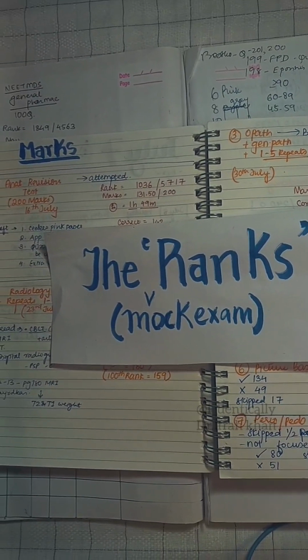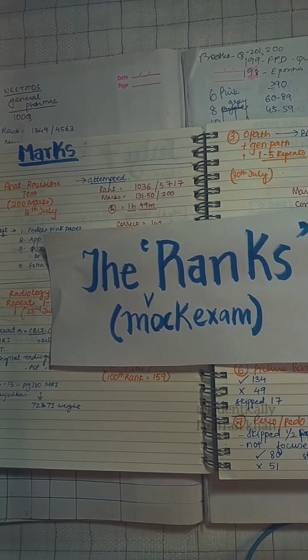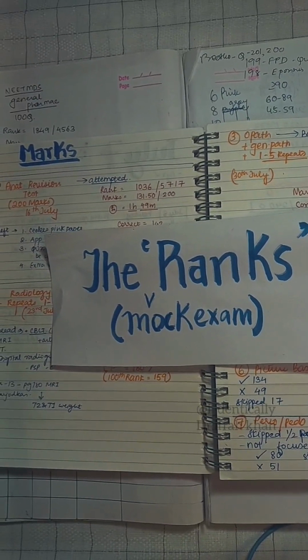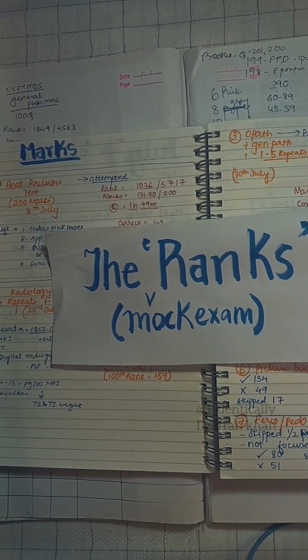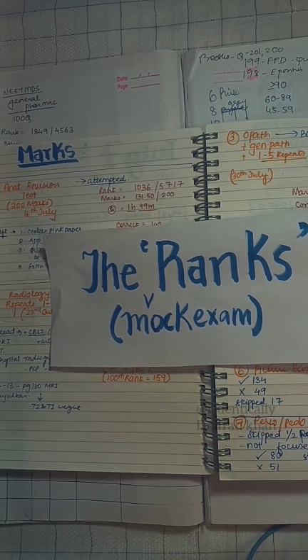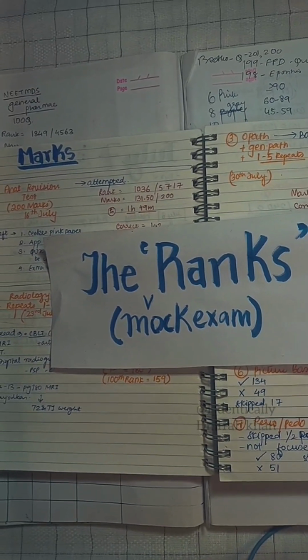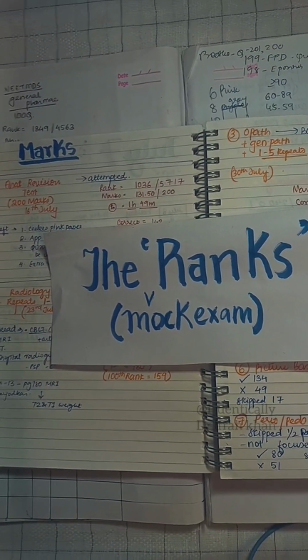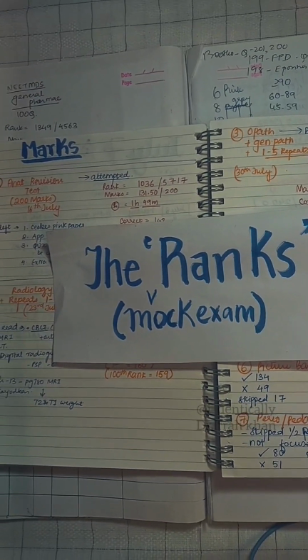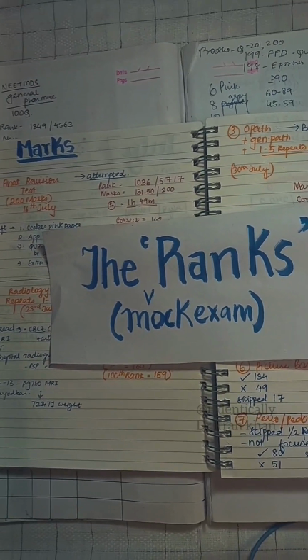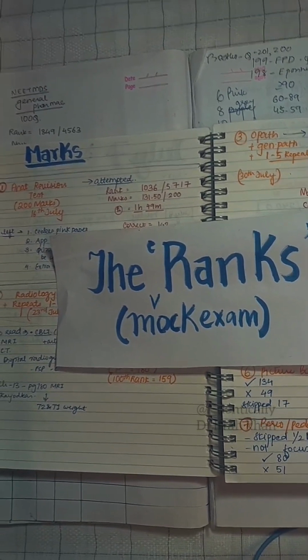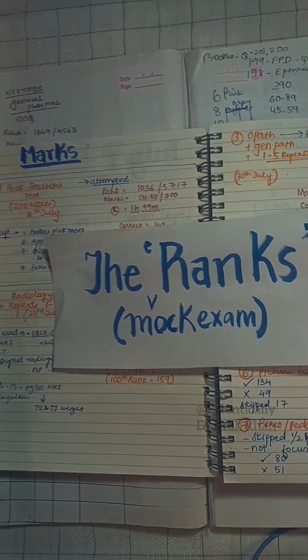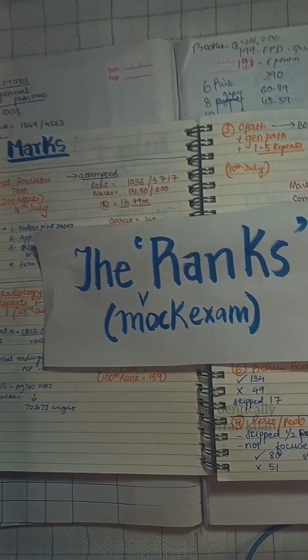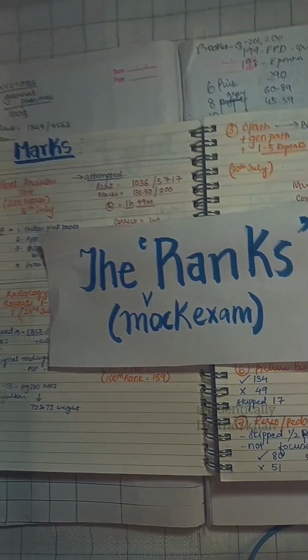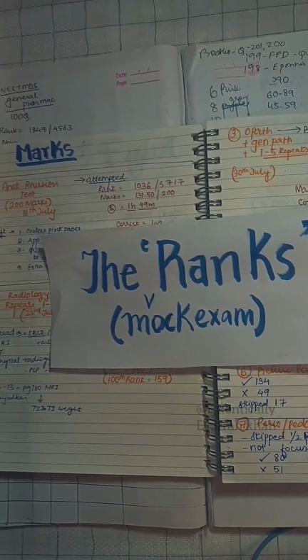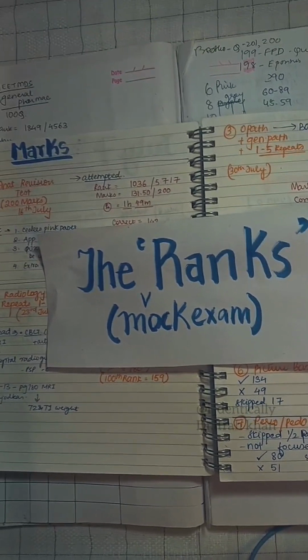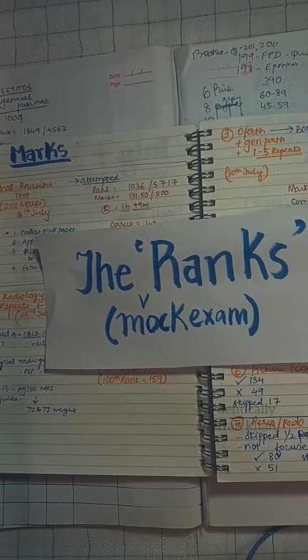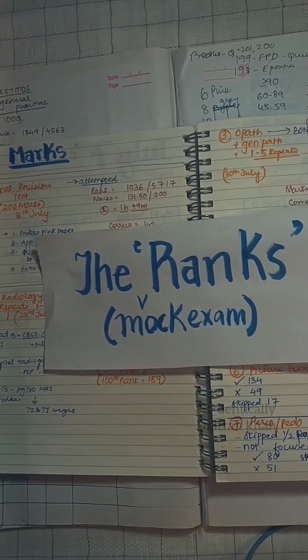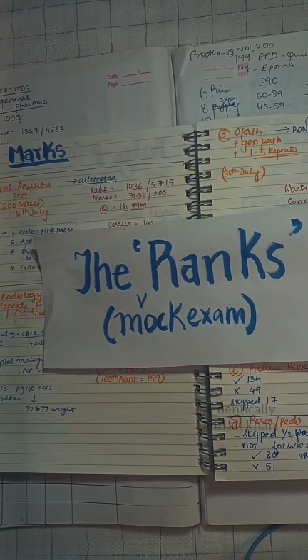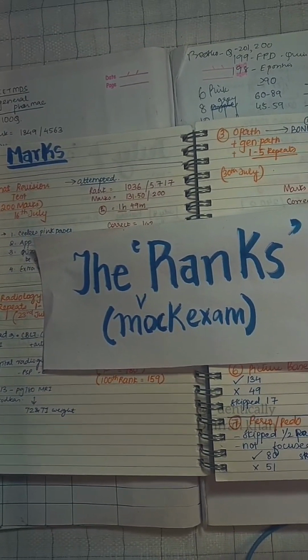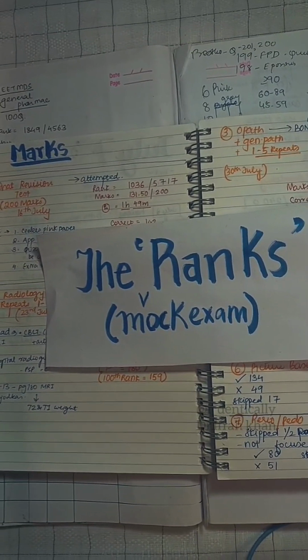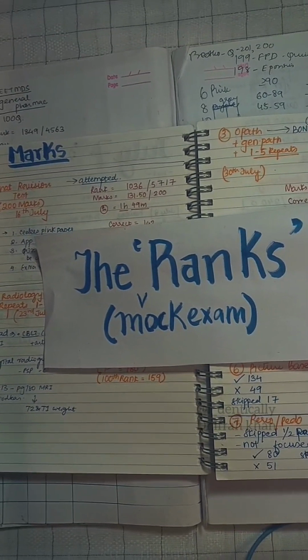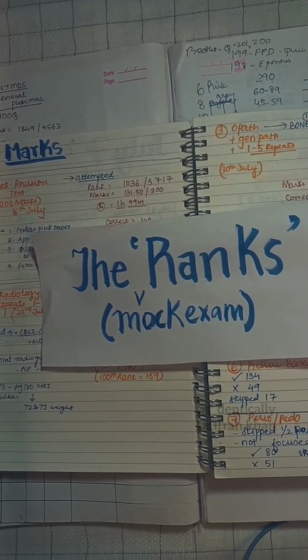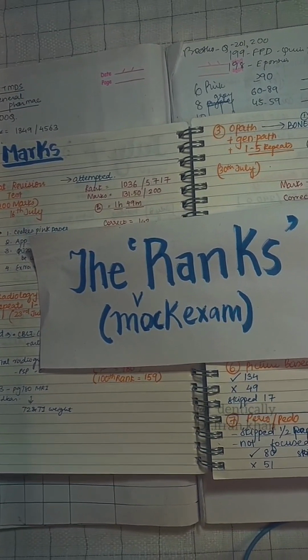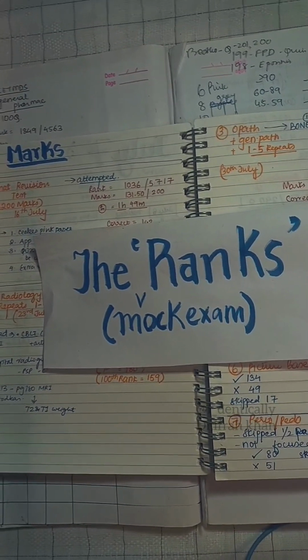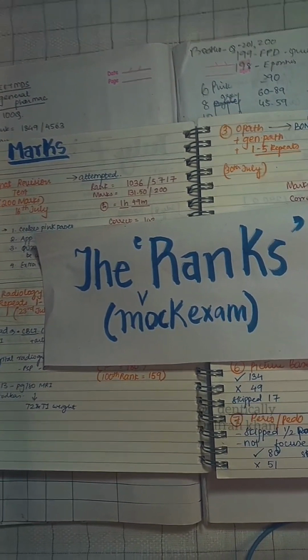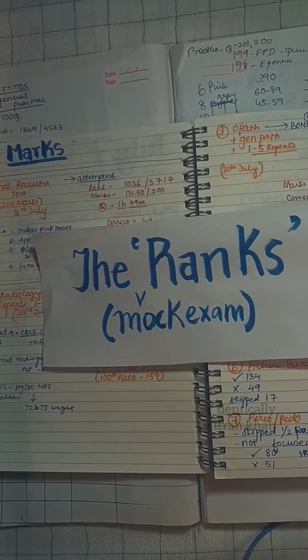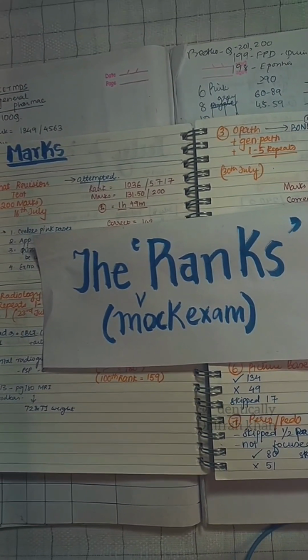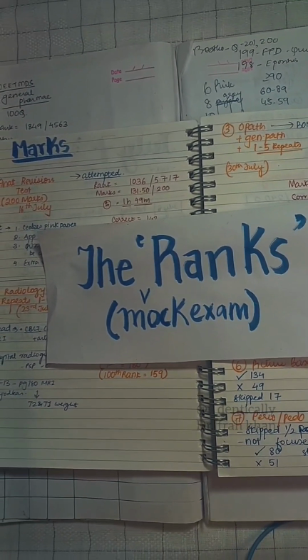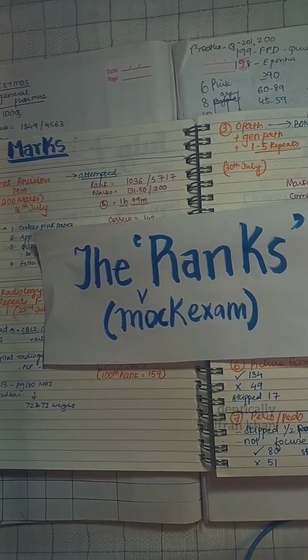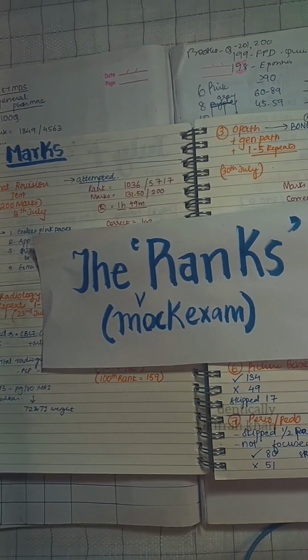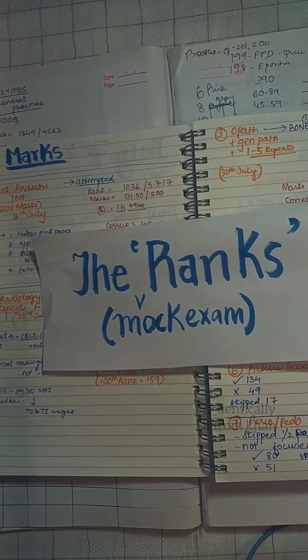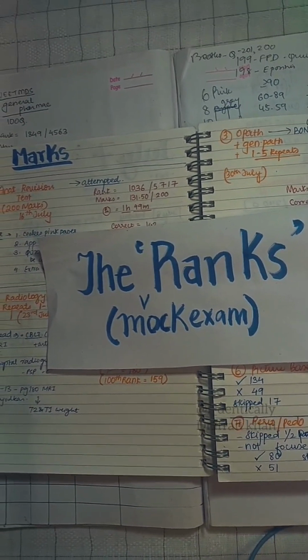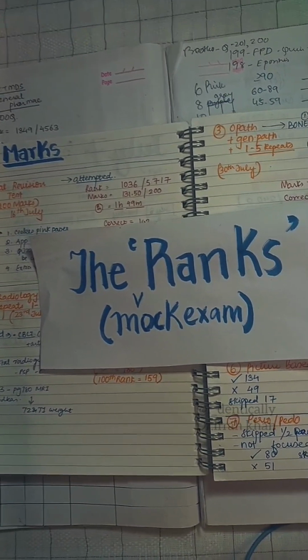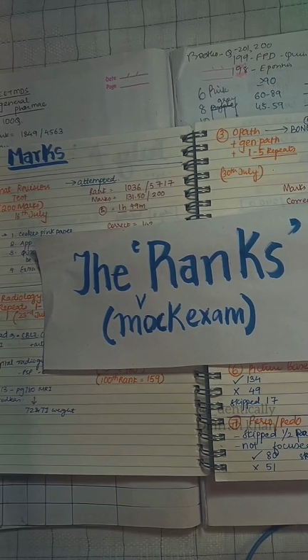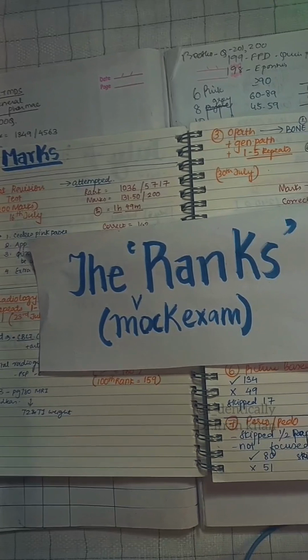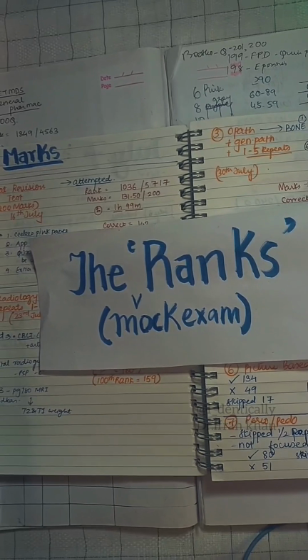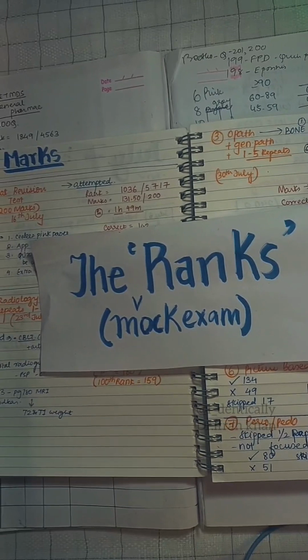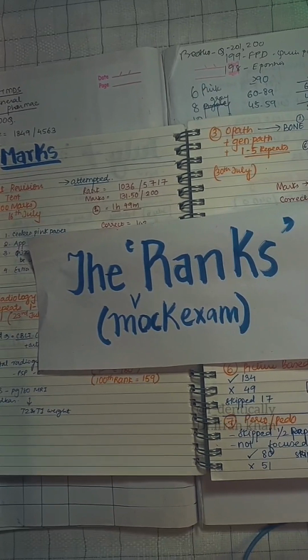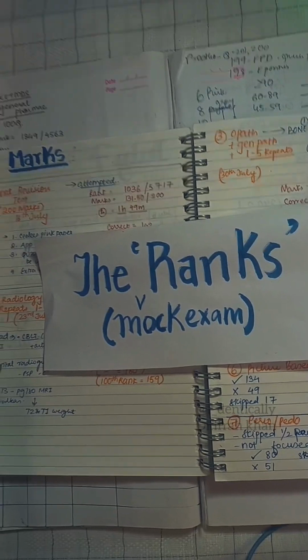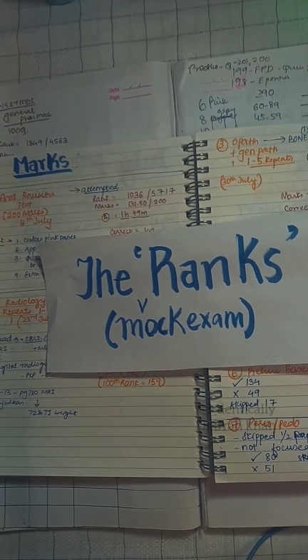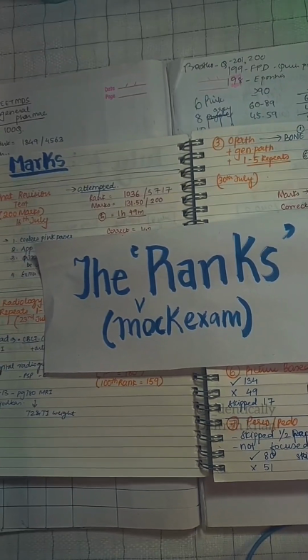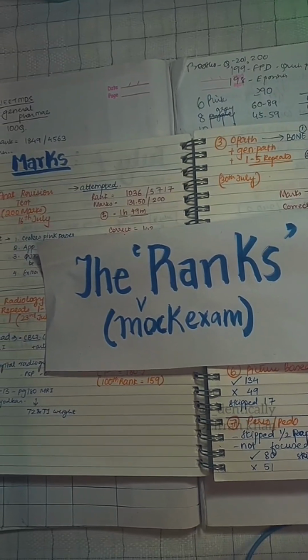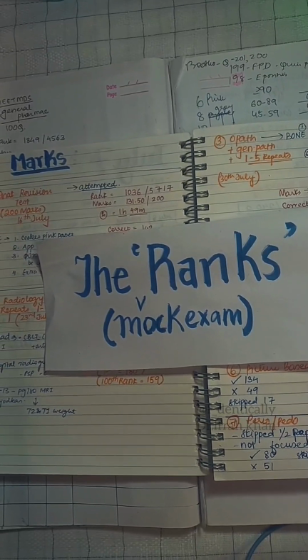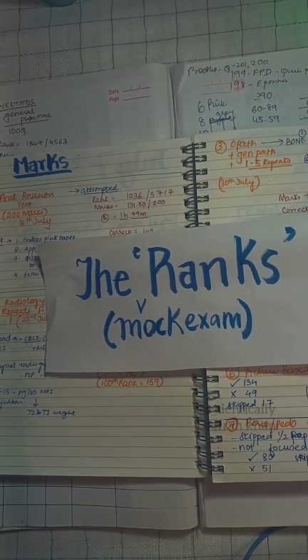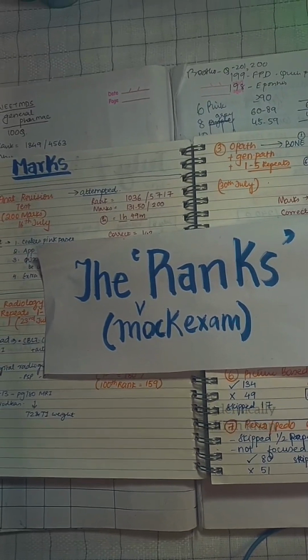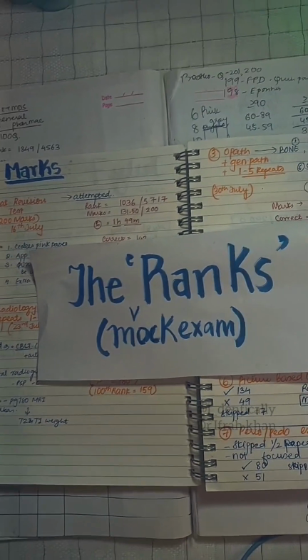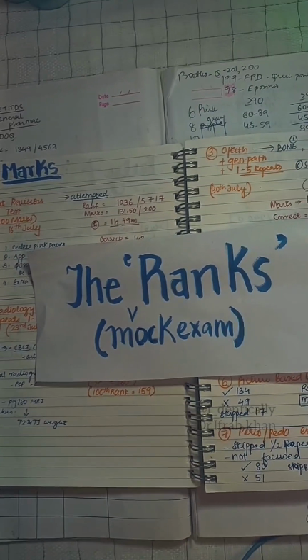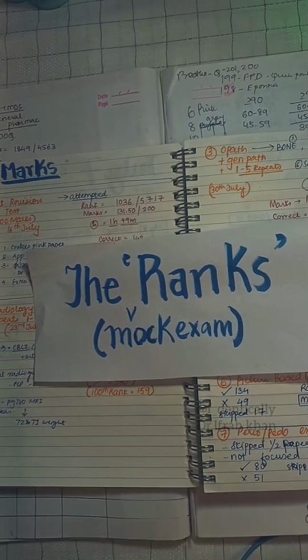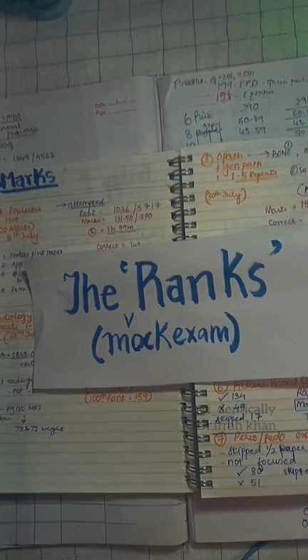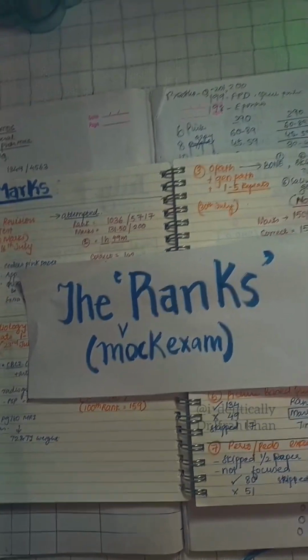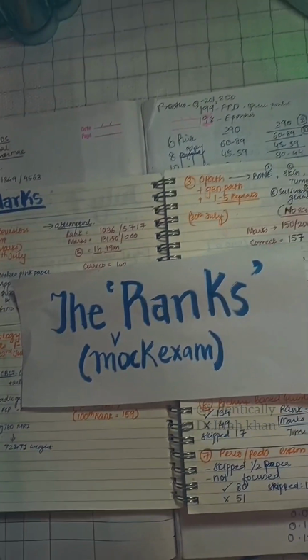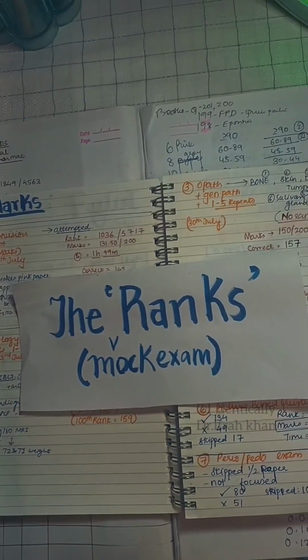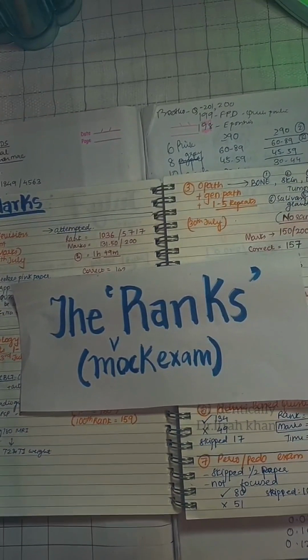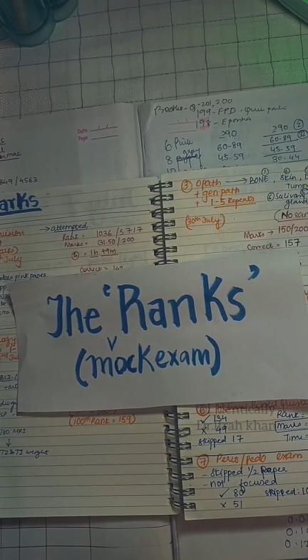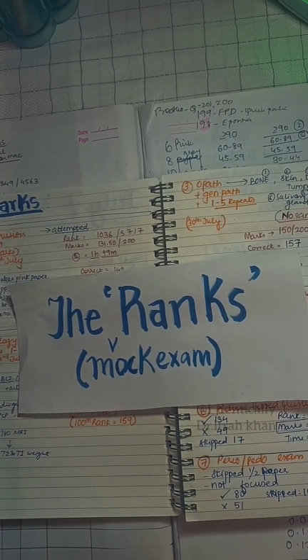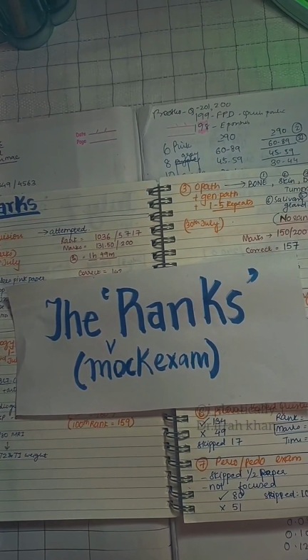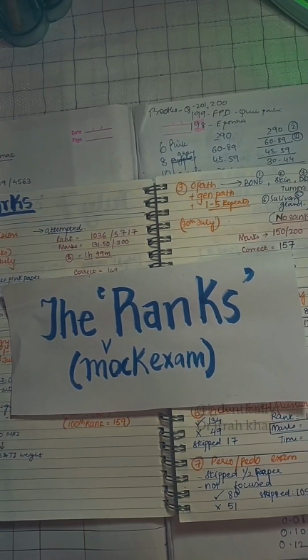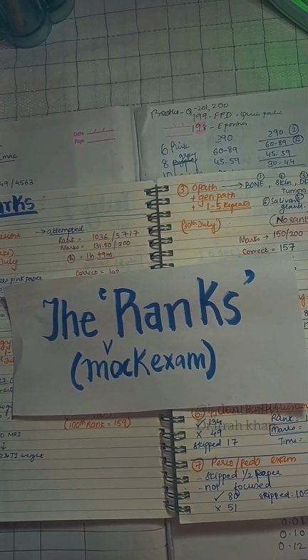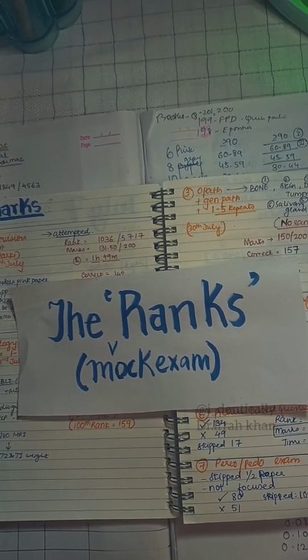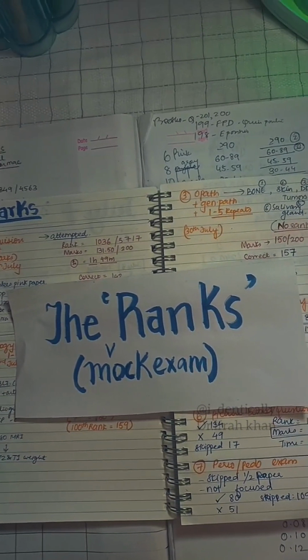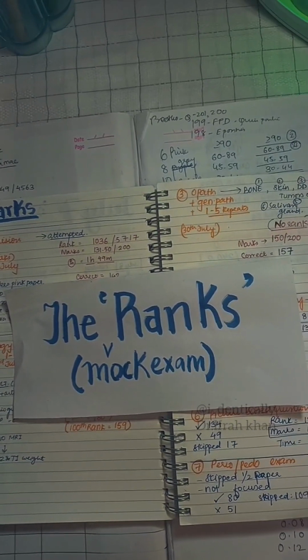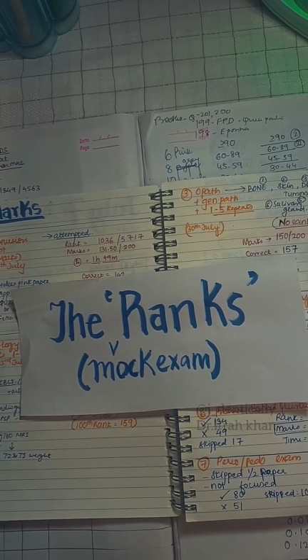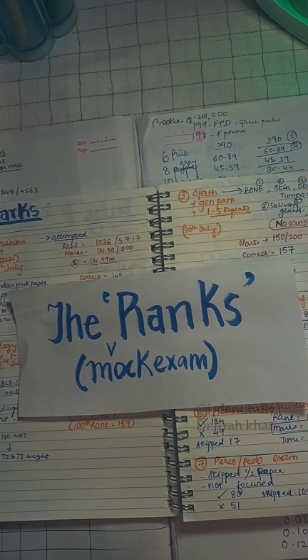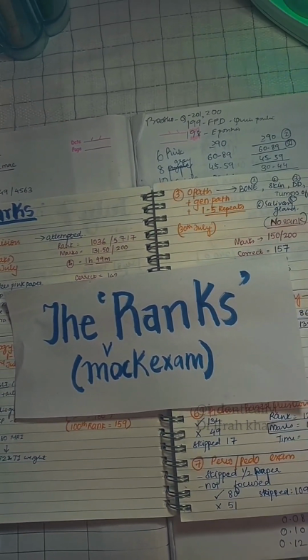Your ranks will improve and the final NEET exam will be a success.